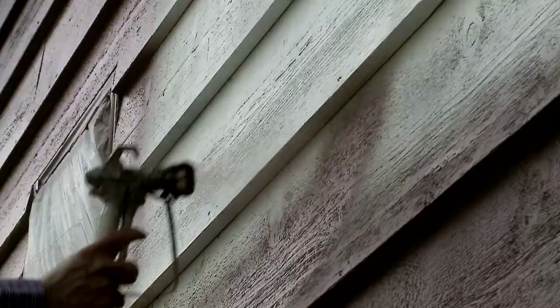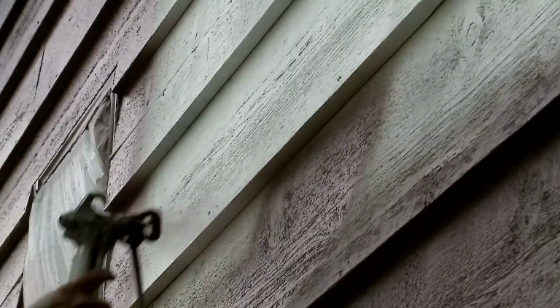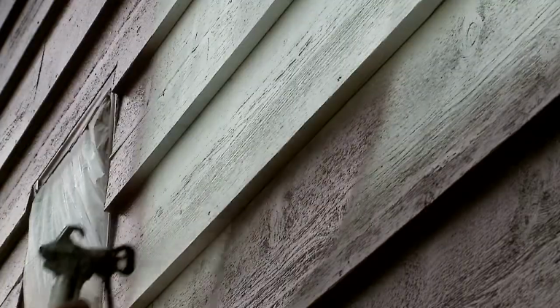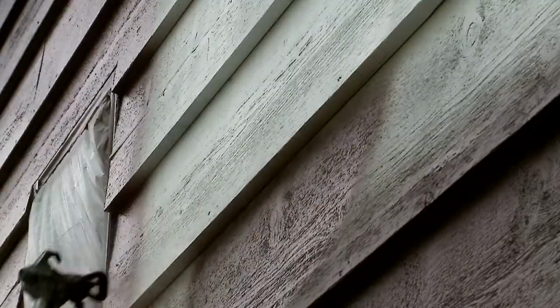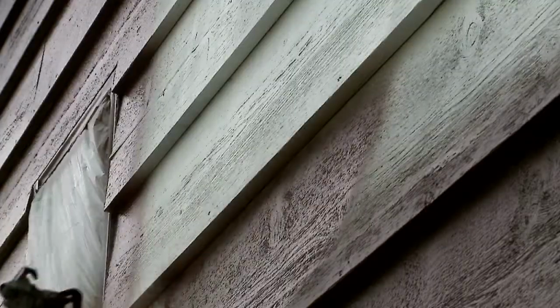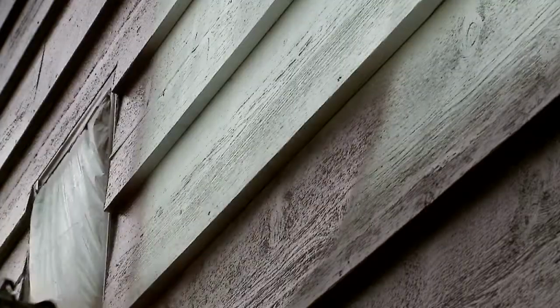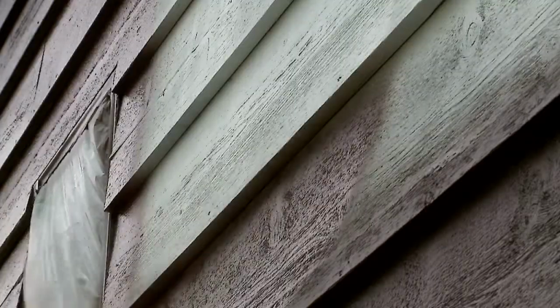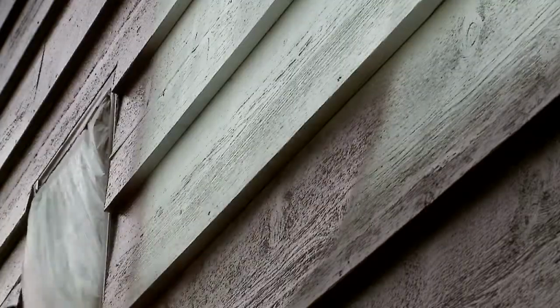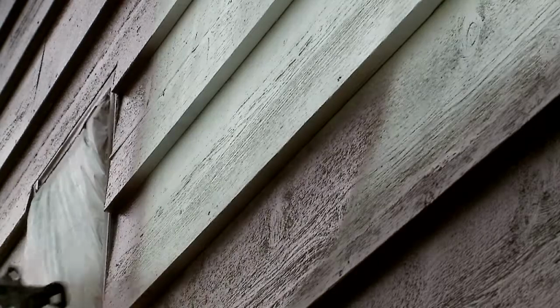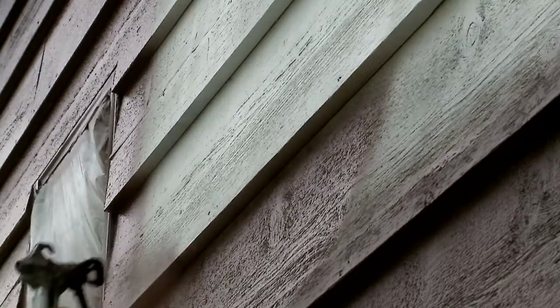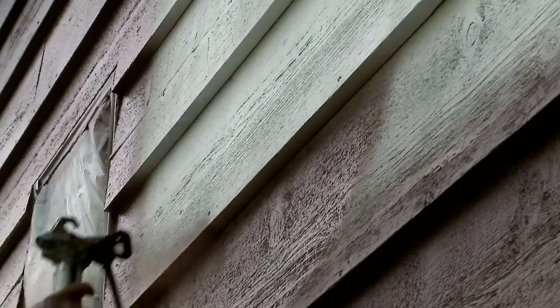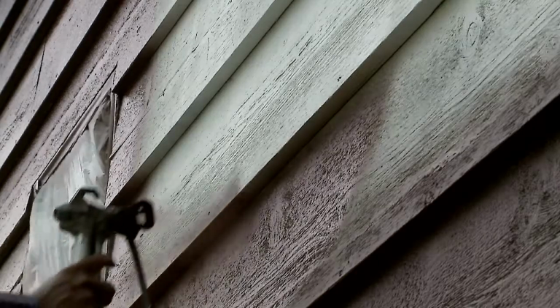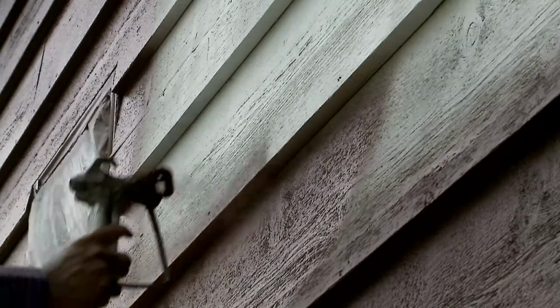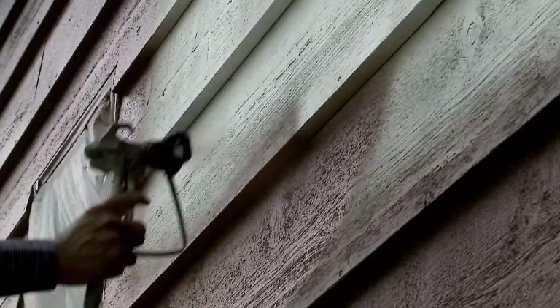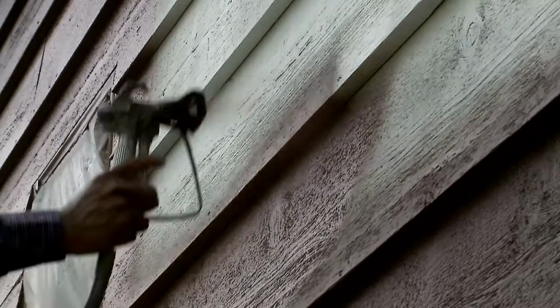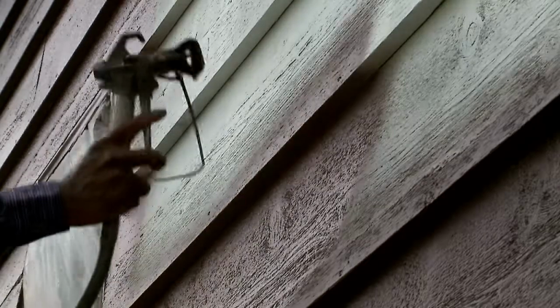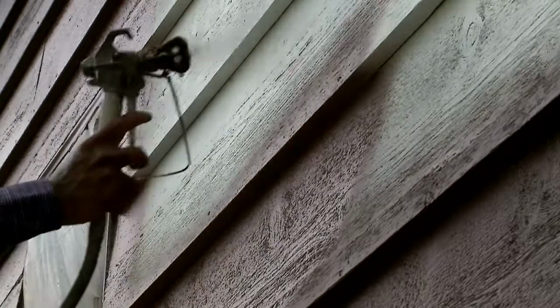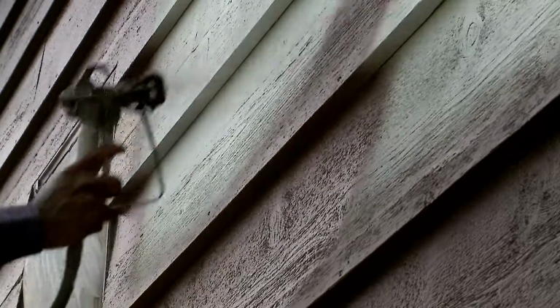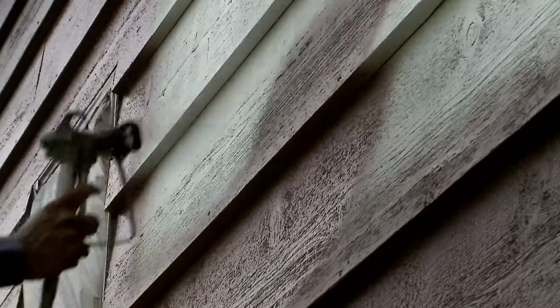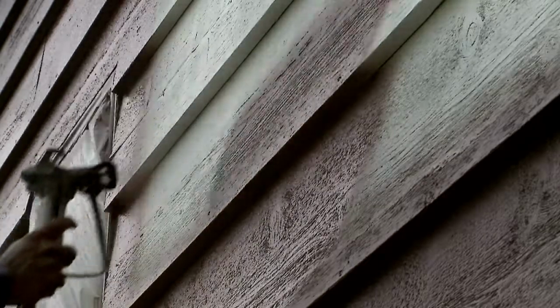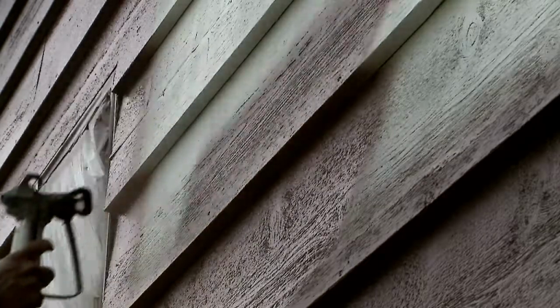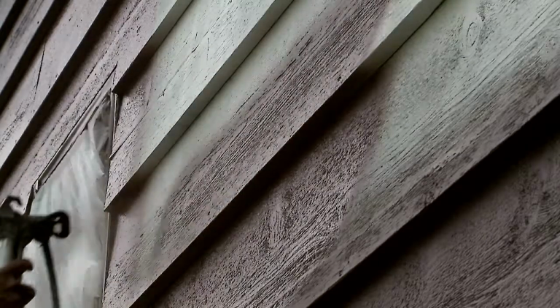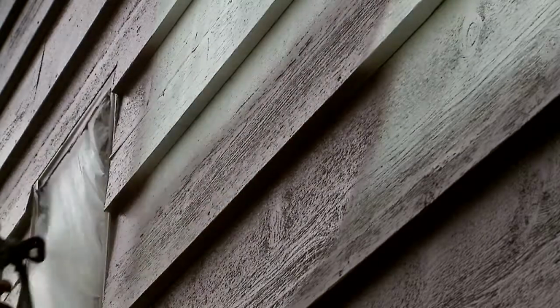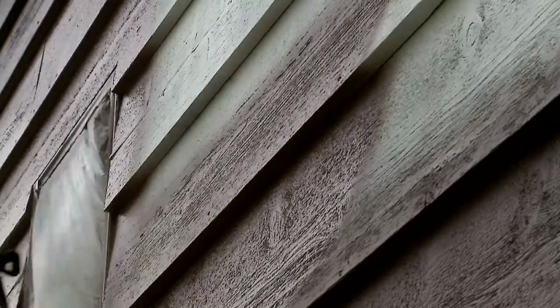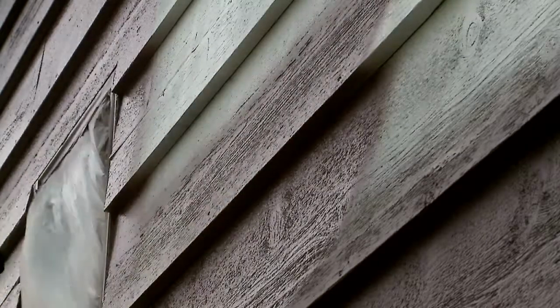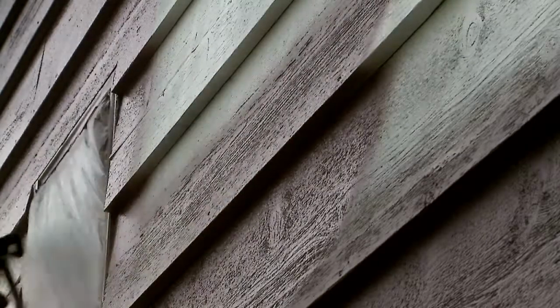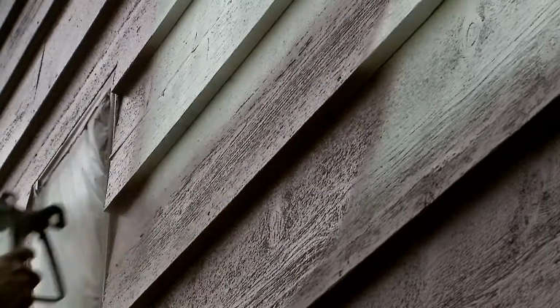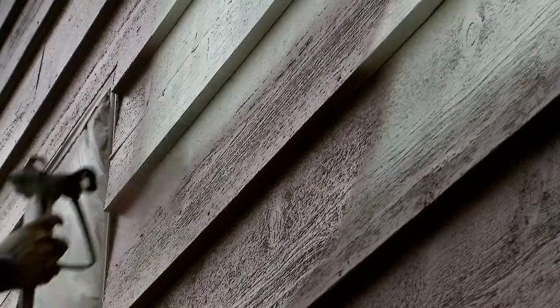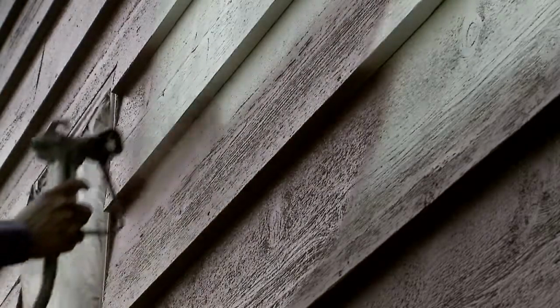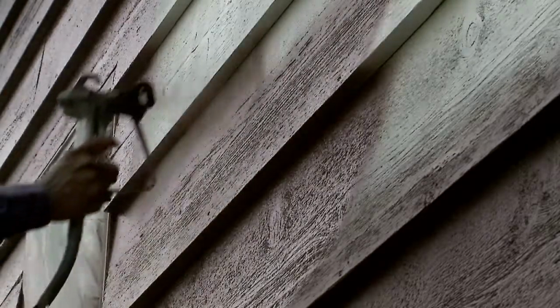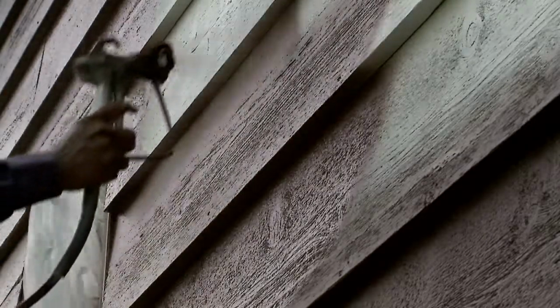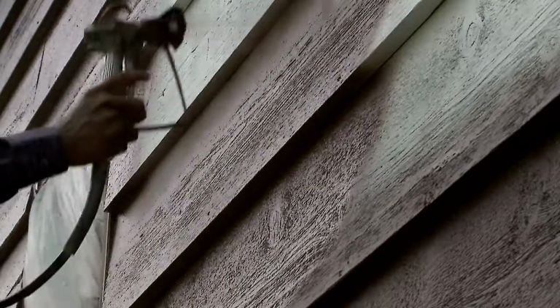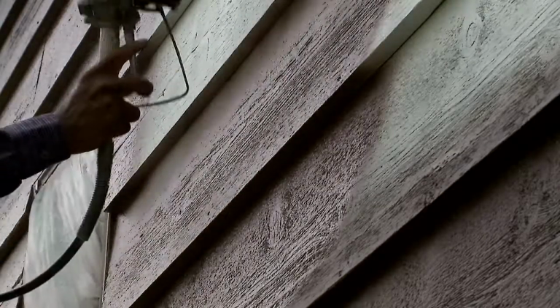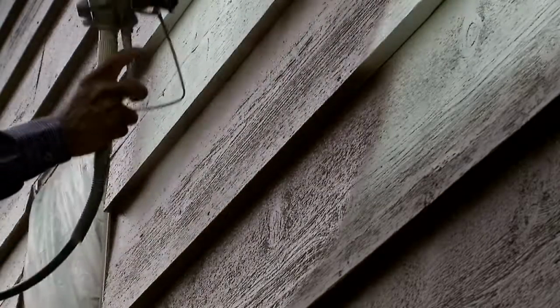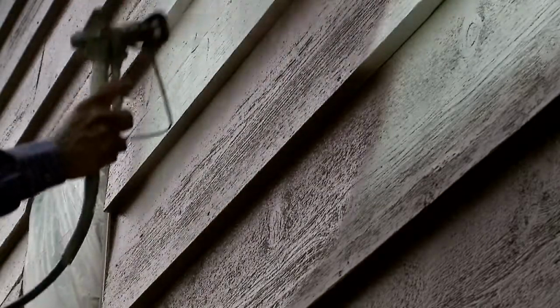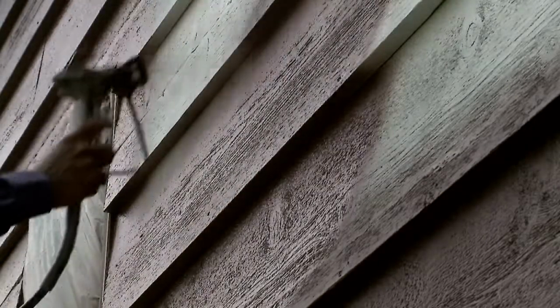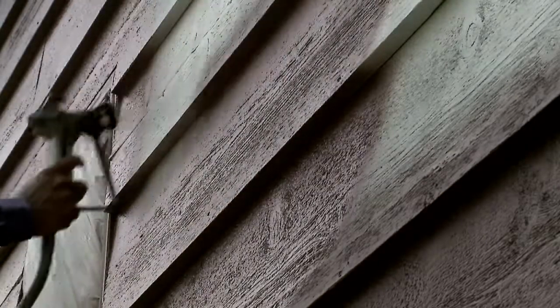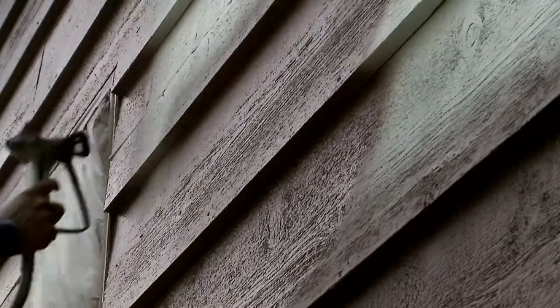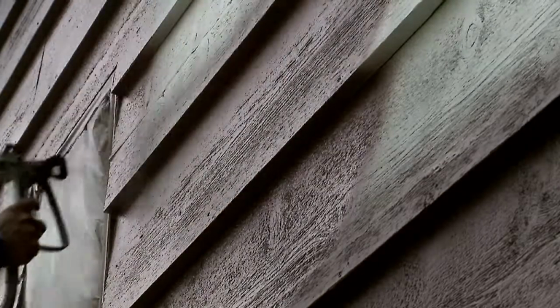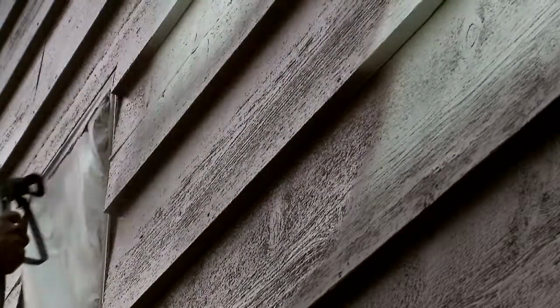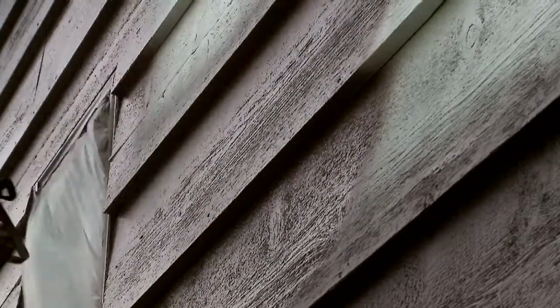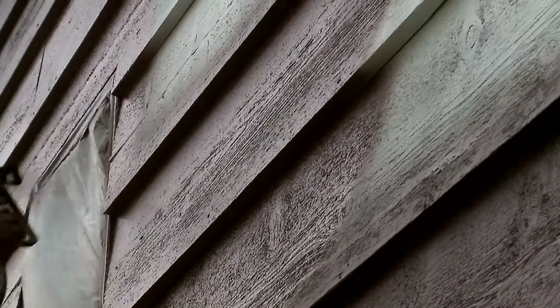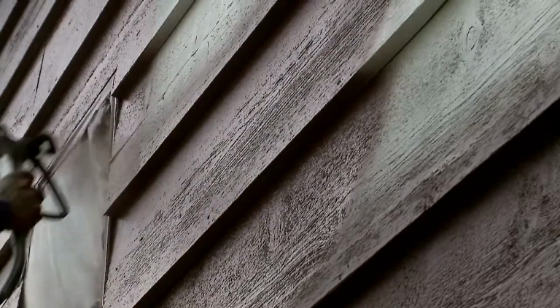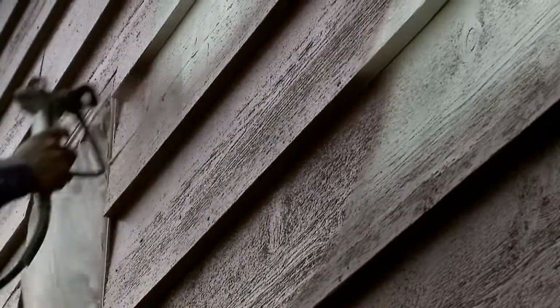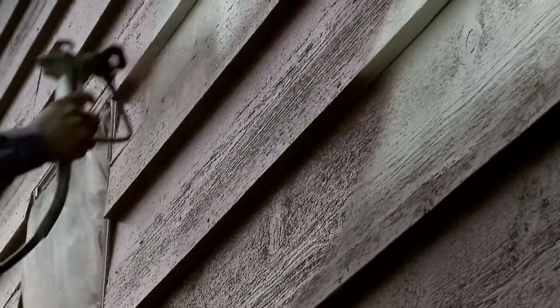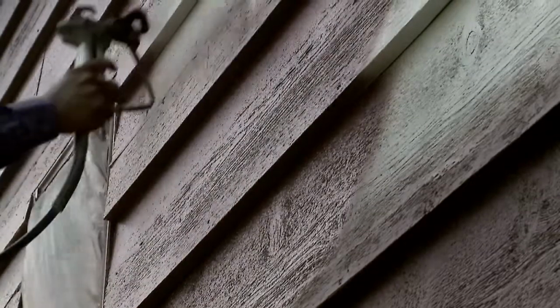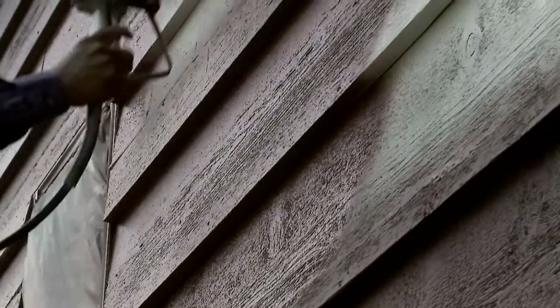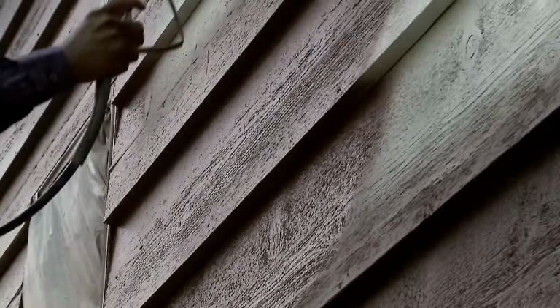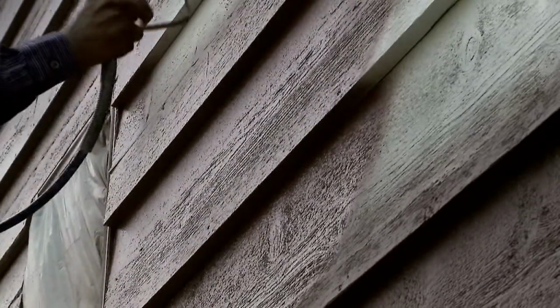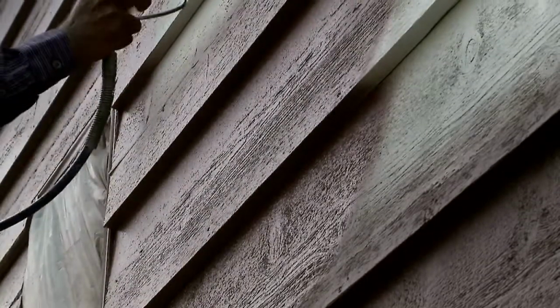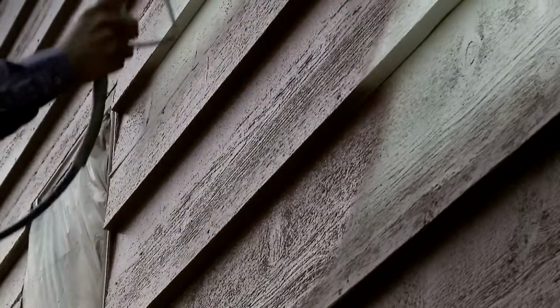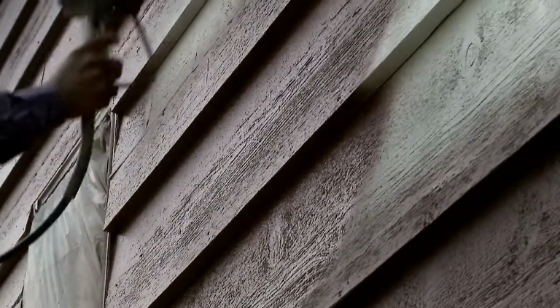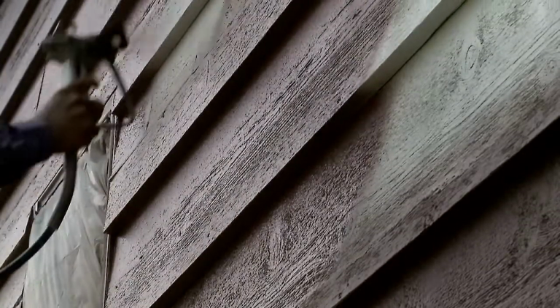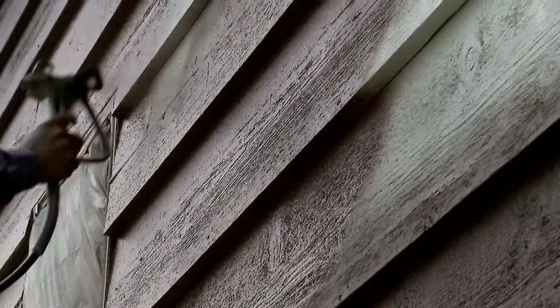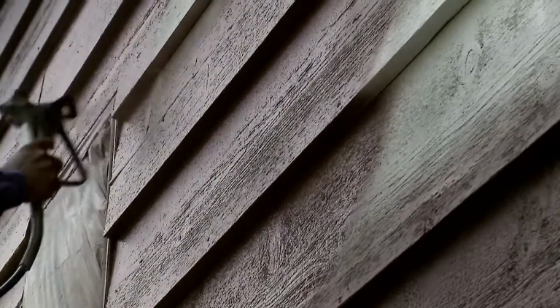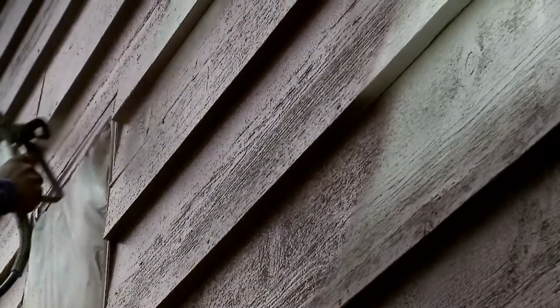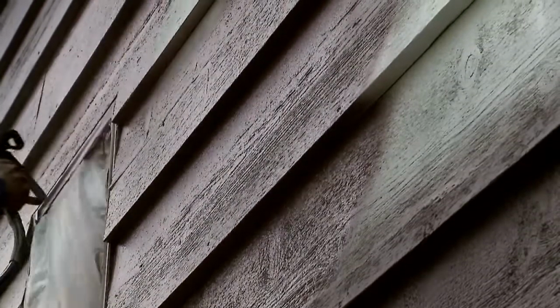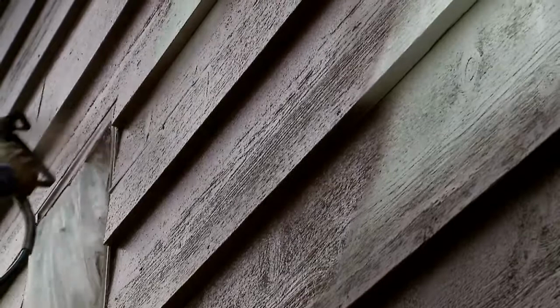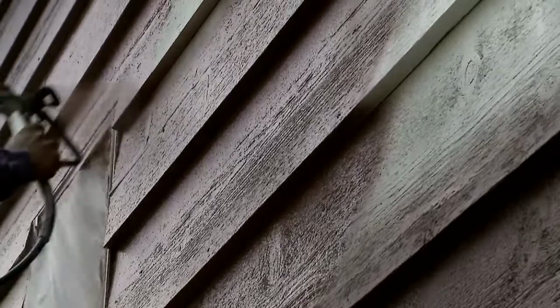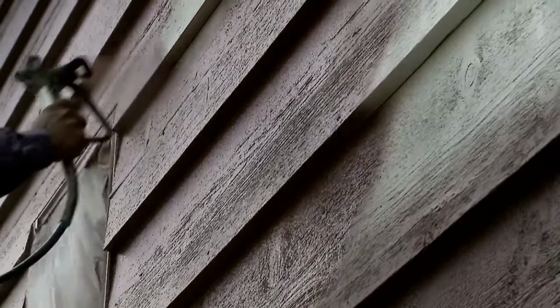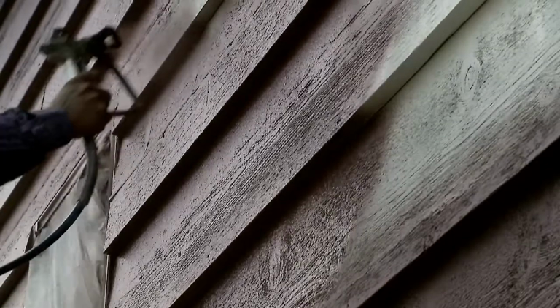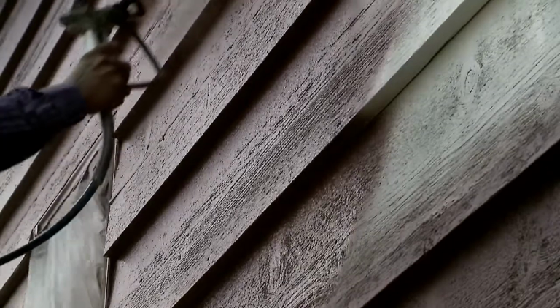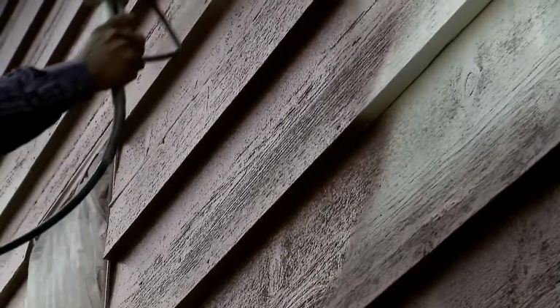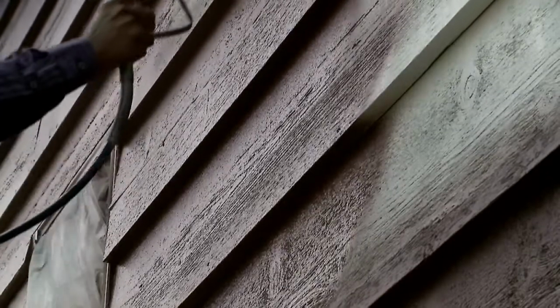No matter what the temperature is, our product will either stretch or shrink, but it goes back. It doesn't ever peel, crack, or flake.